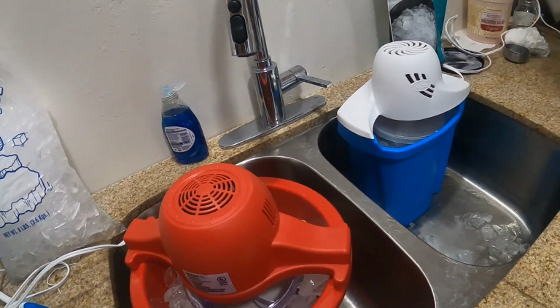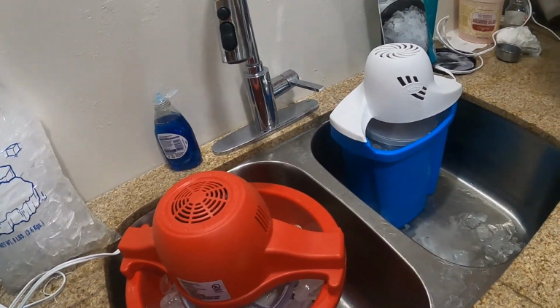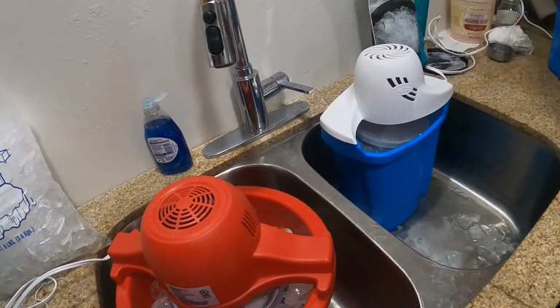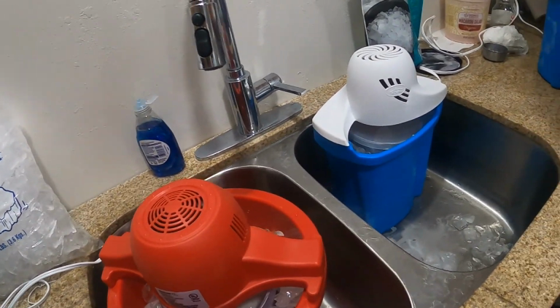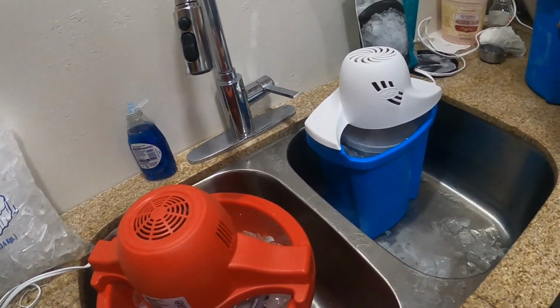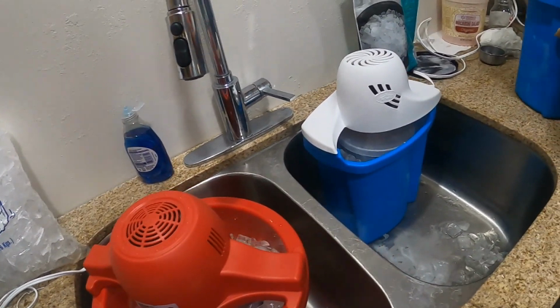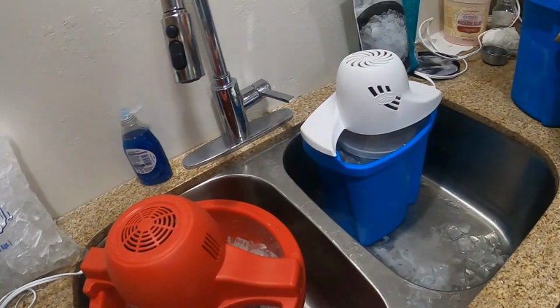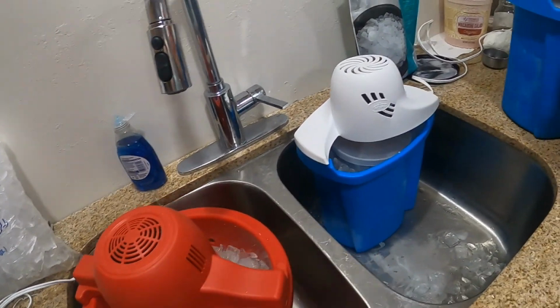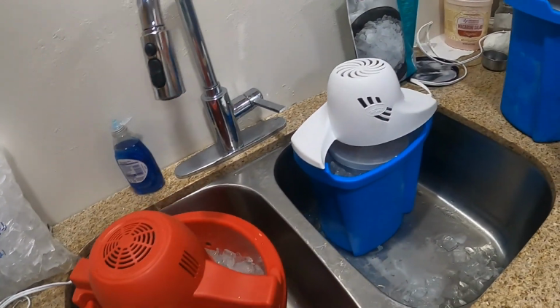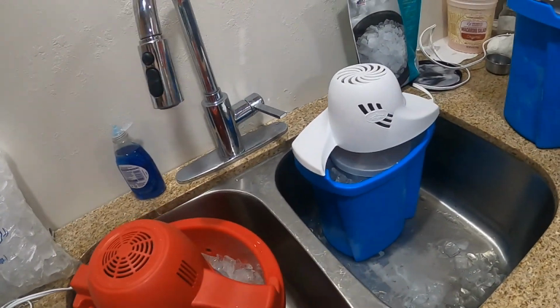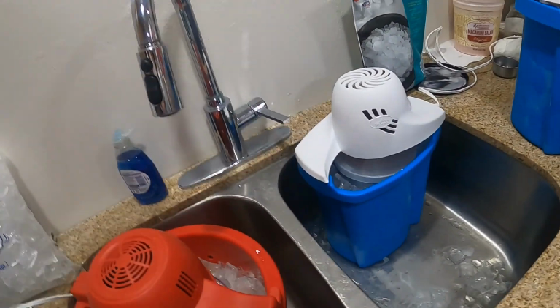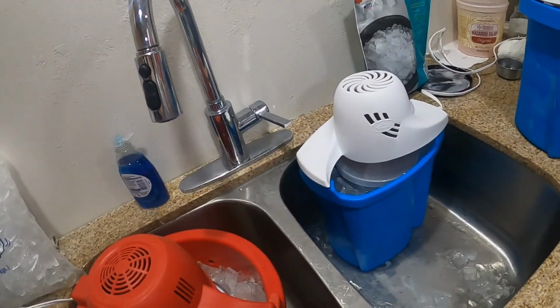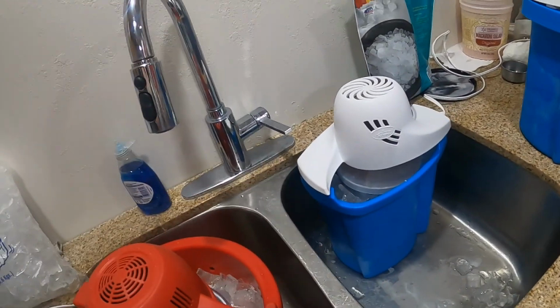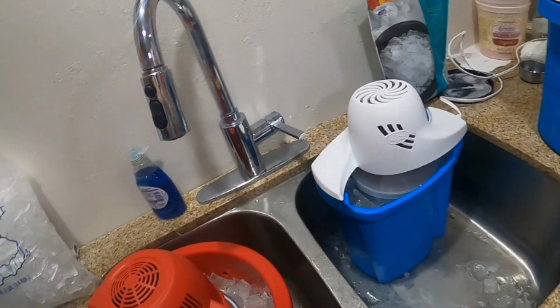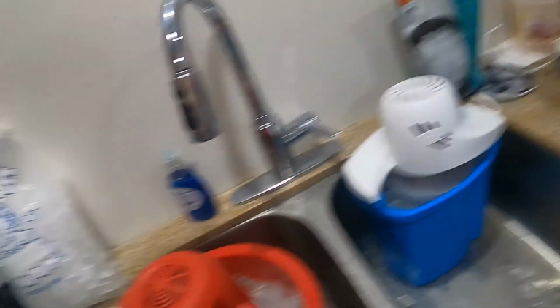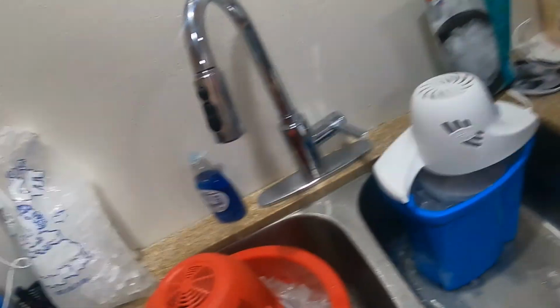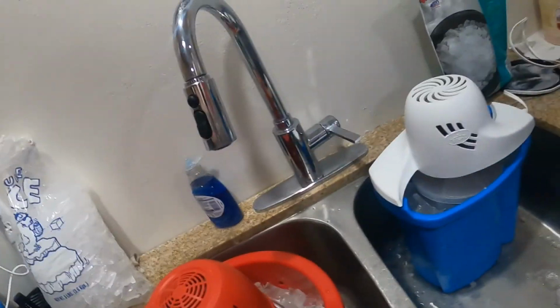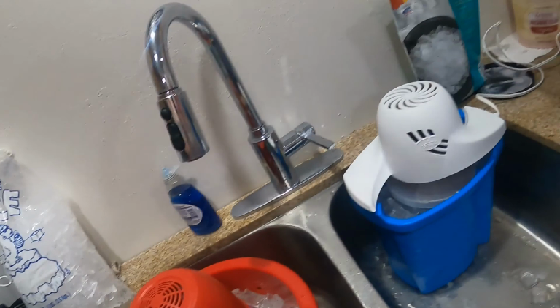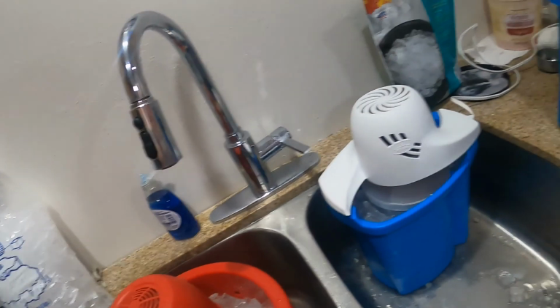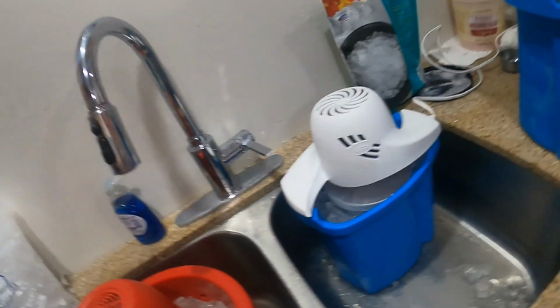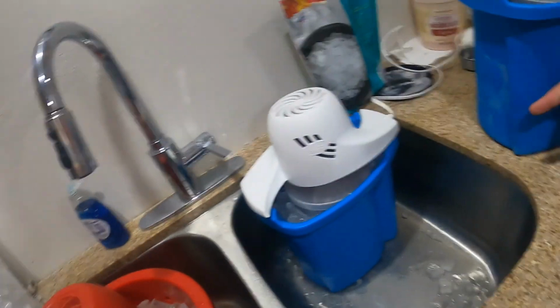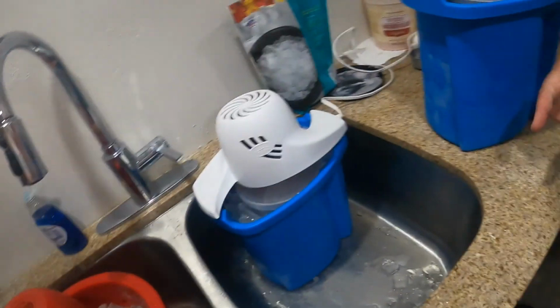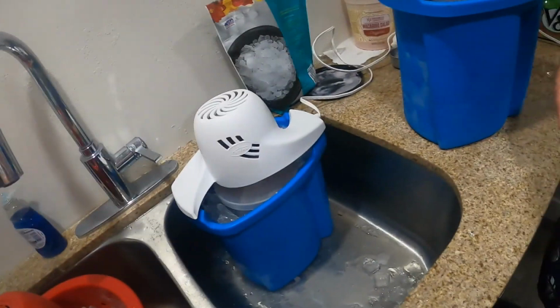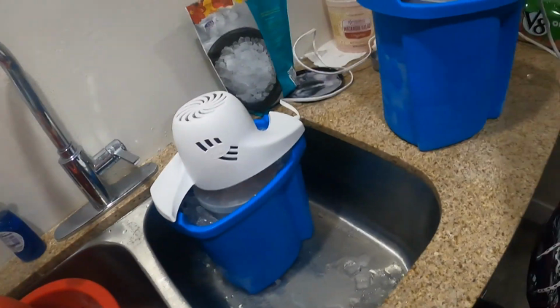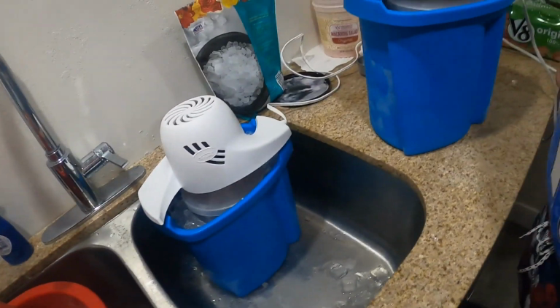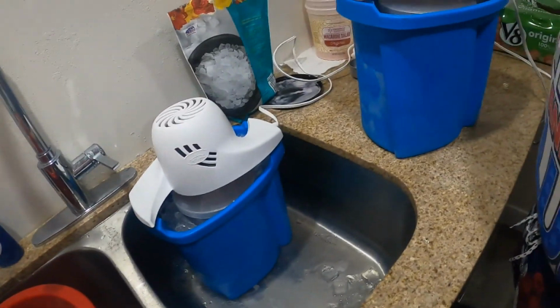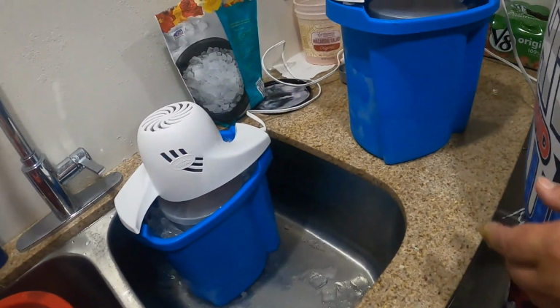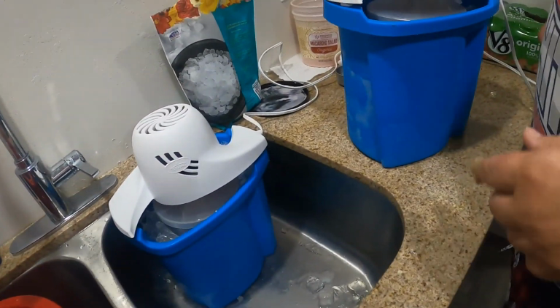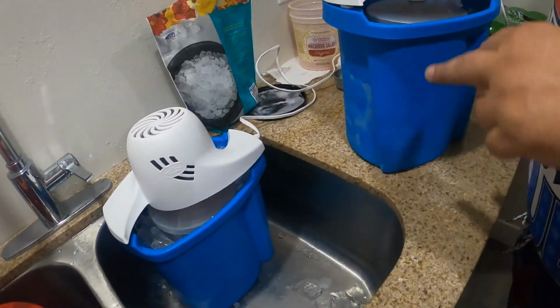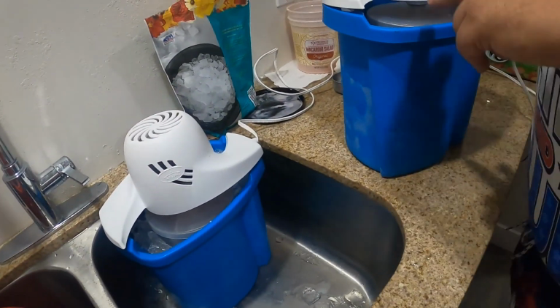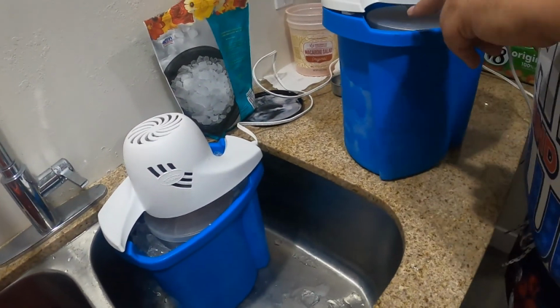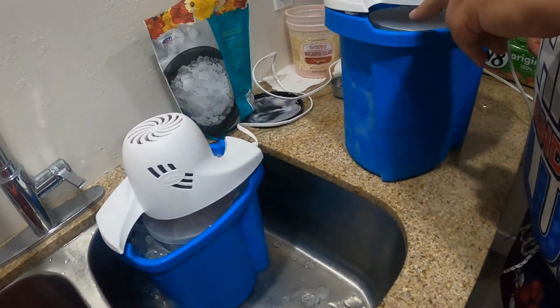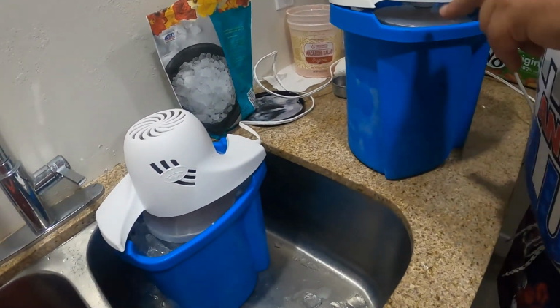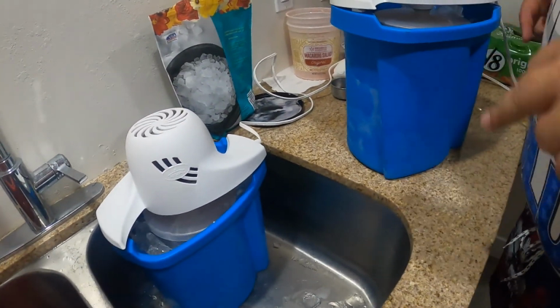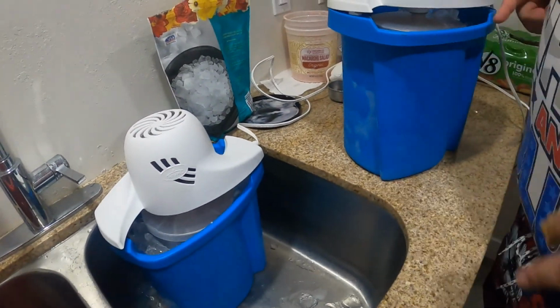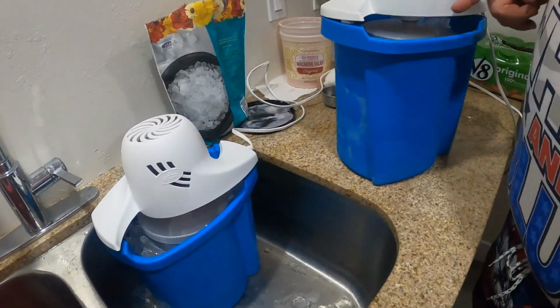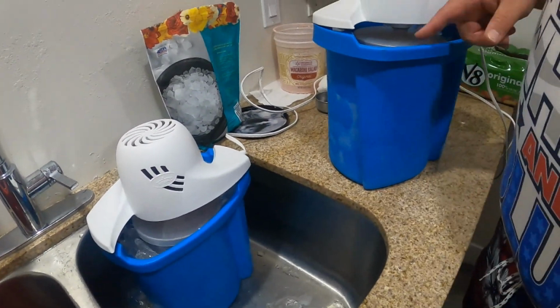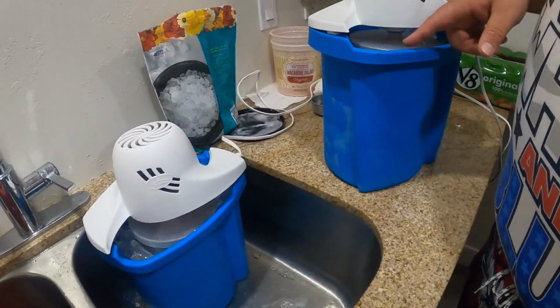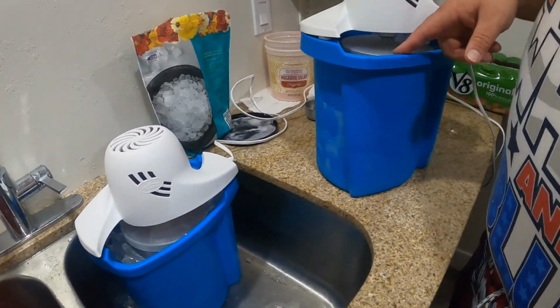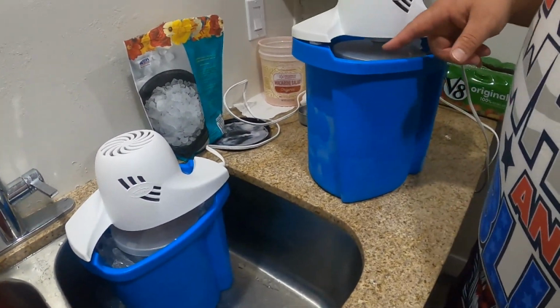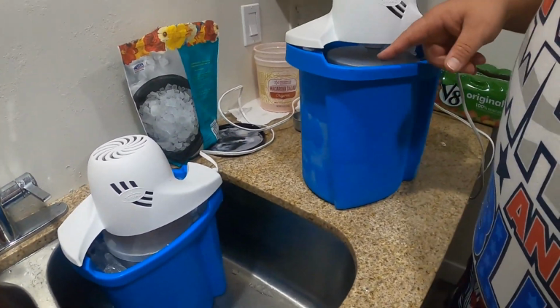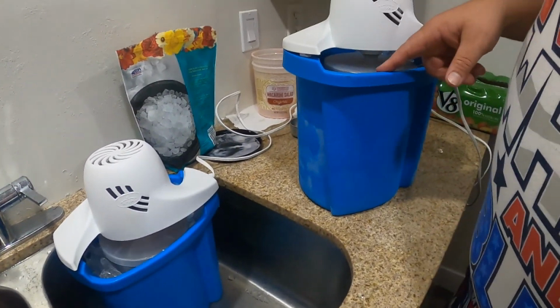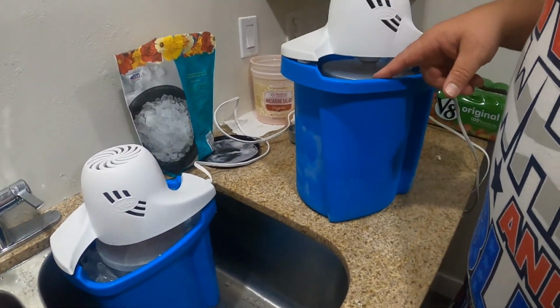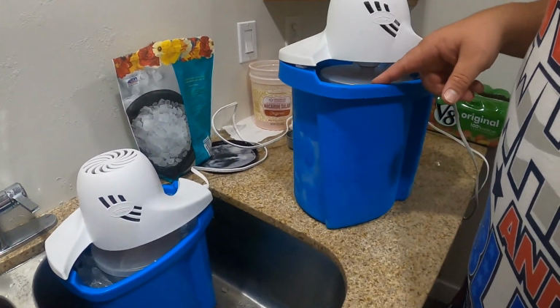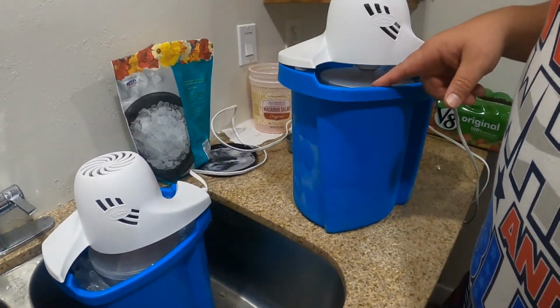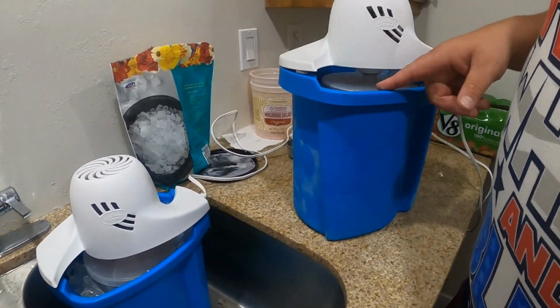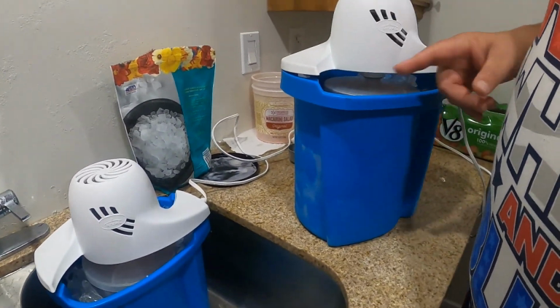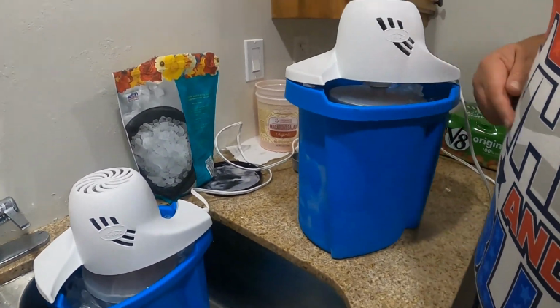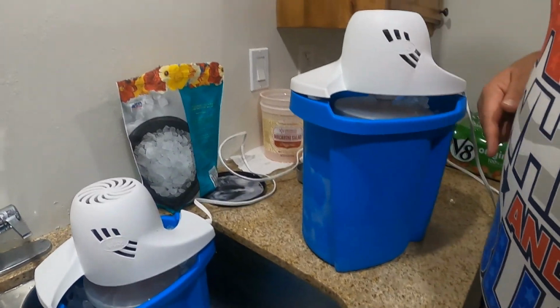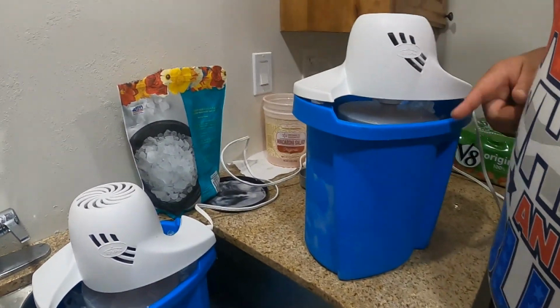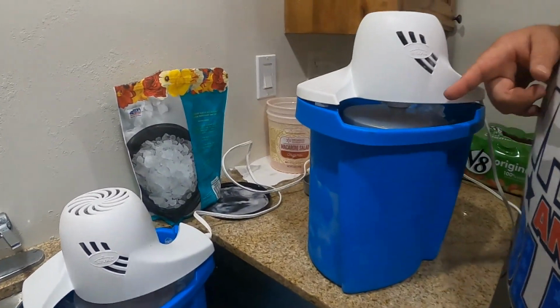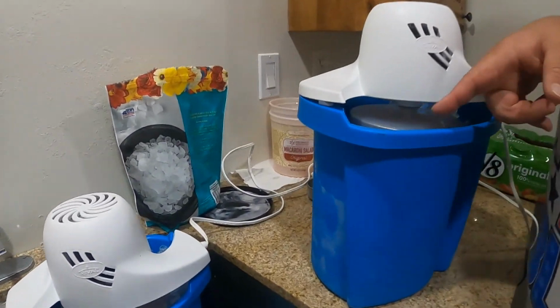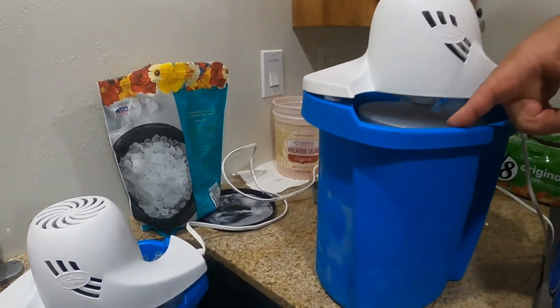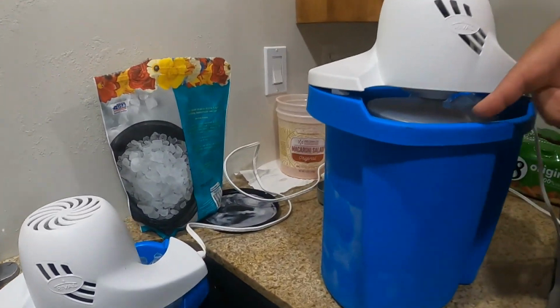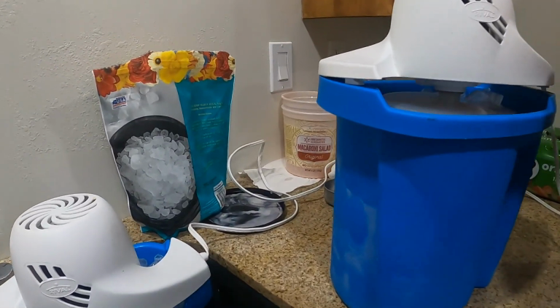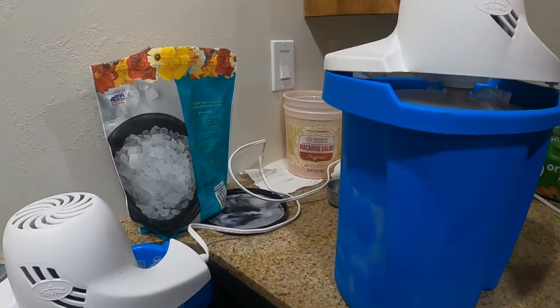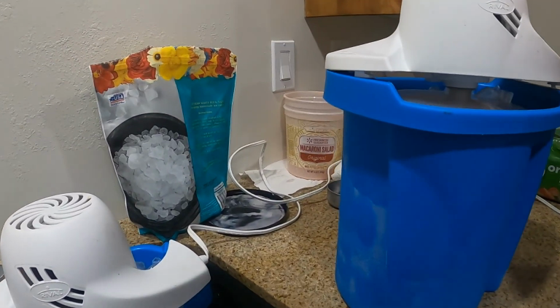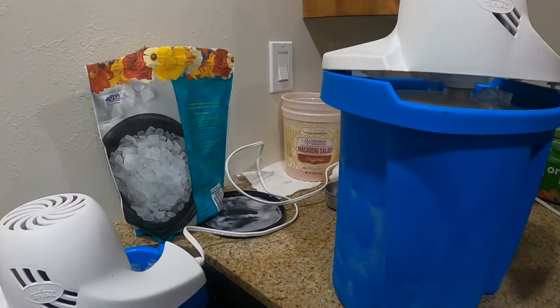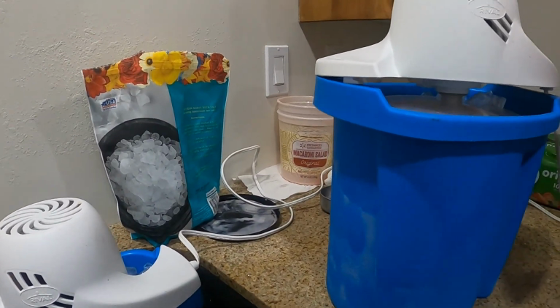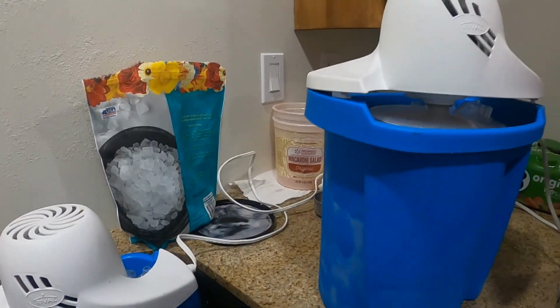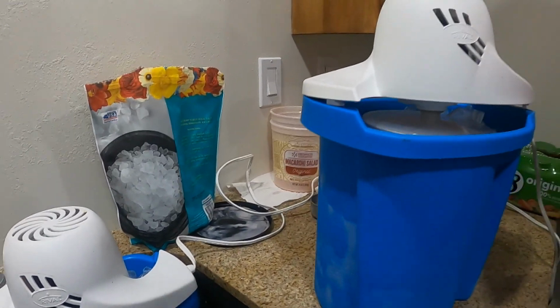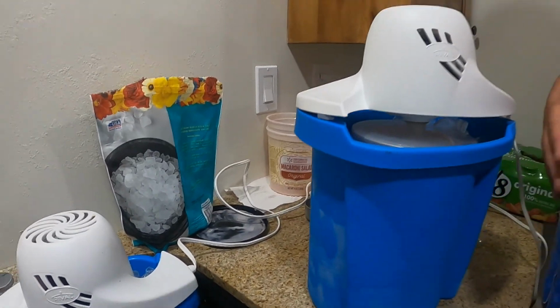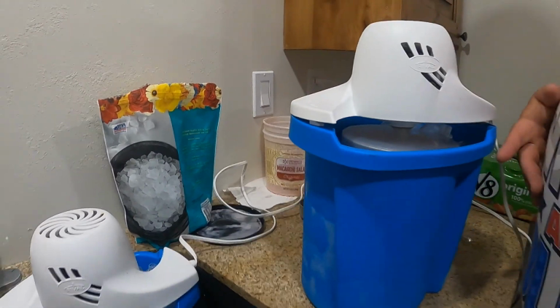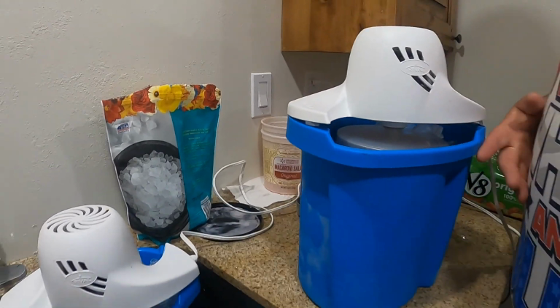Three containers going. Do we need to put more ice in there? Because it's gone down.